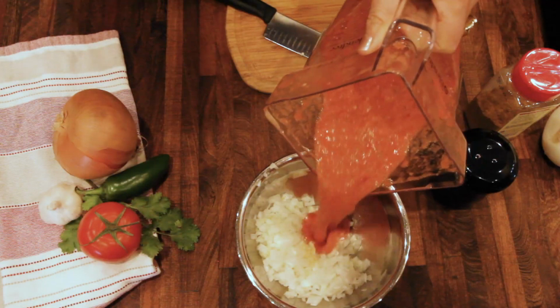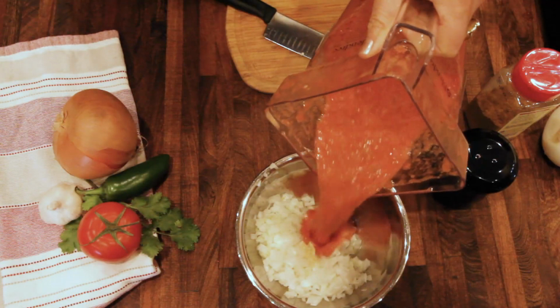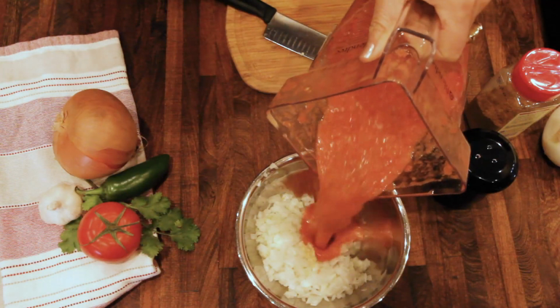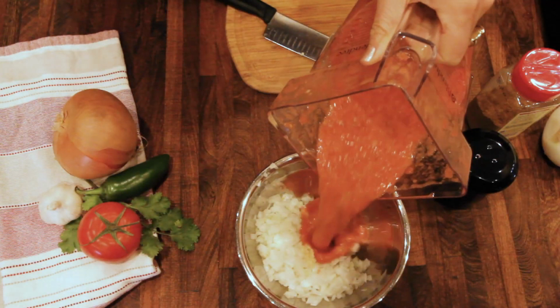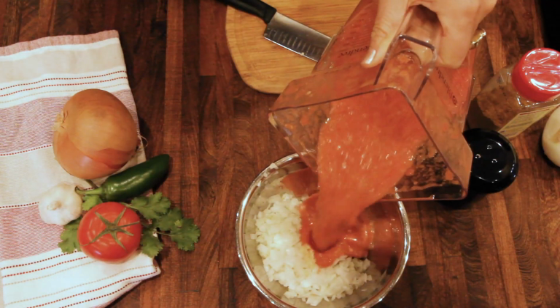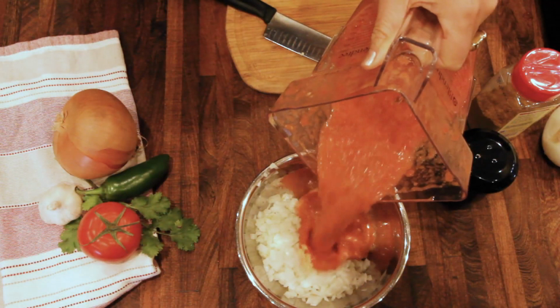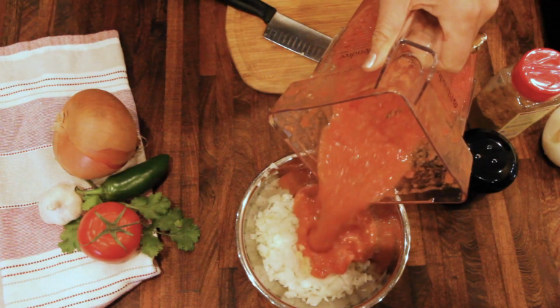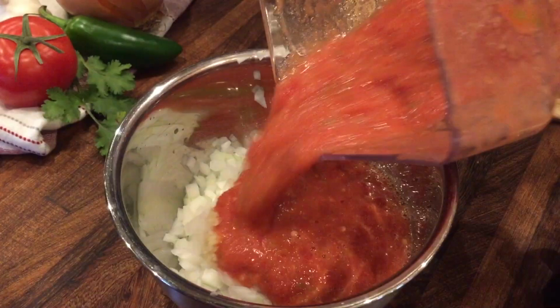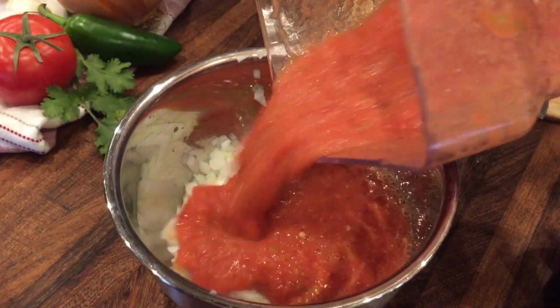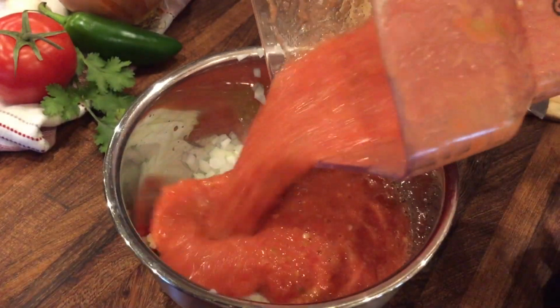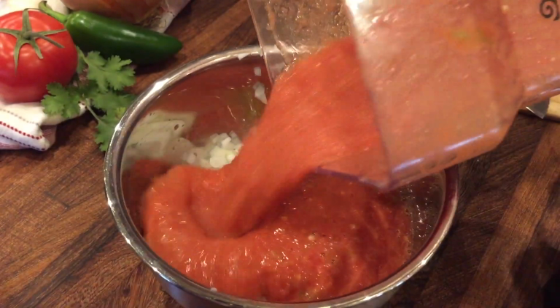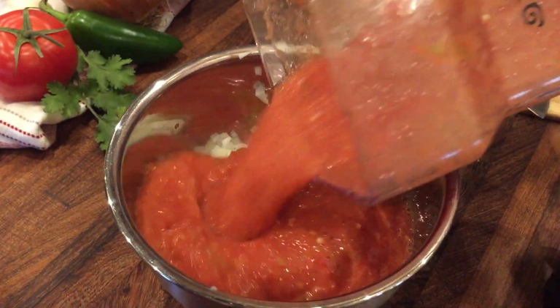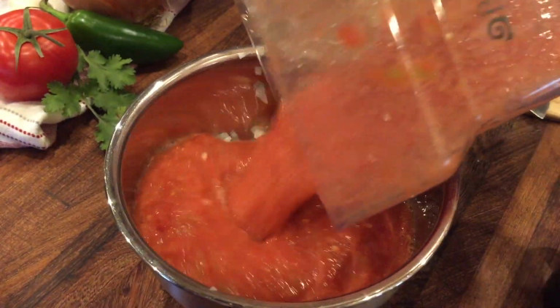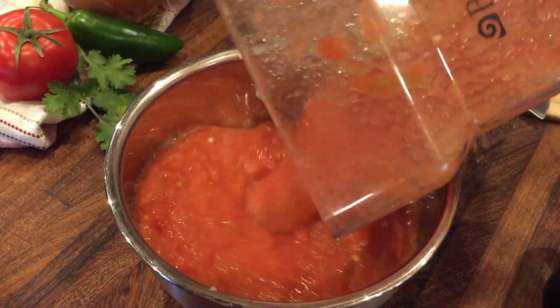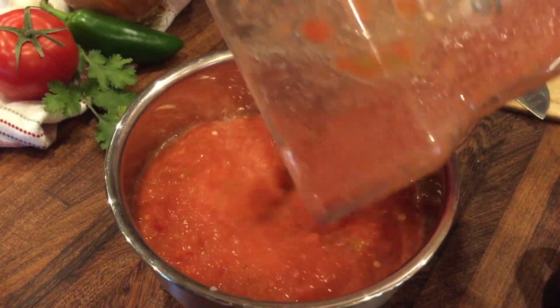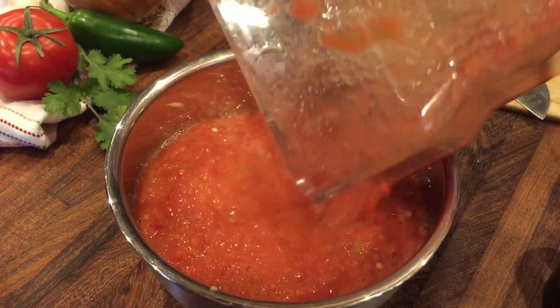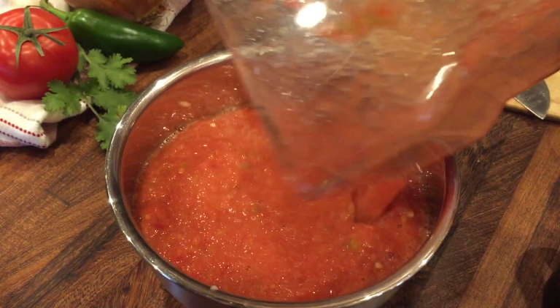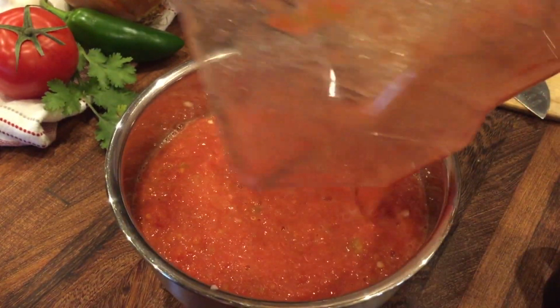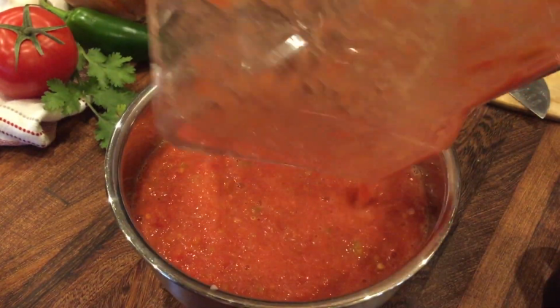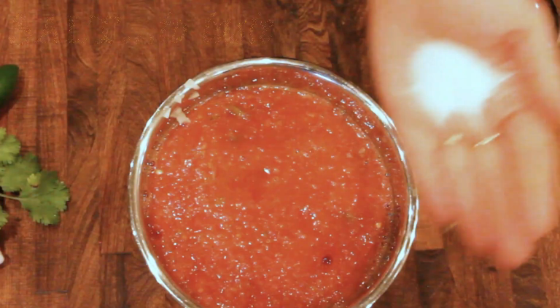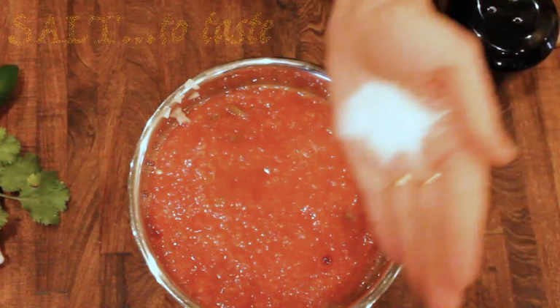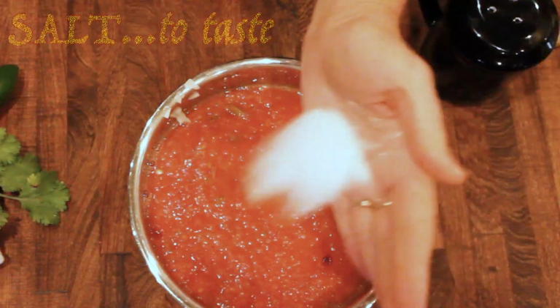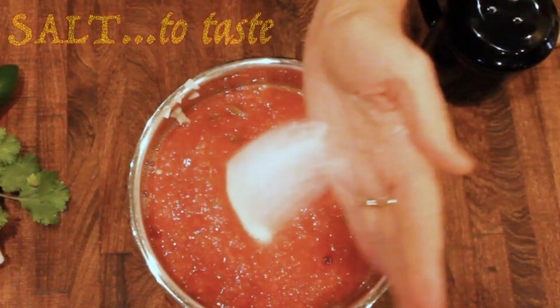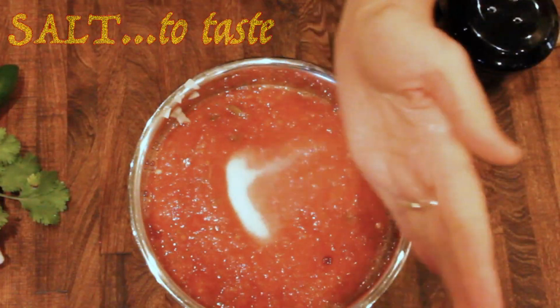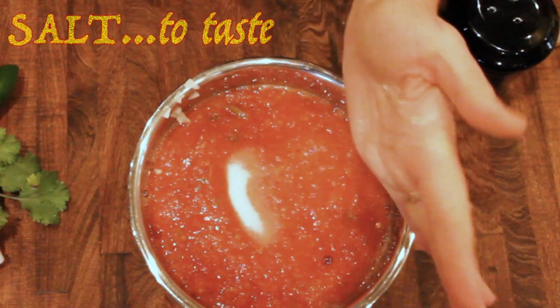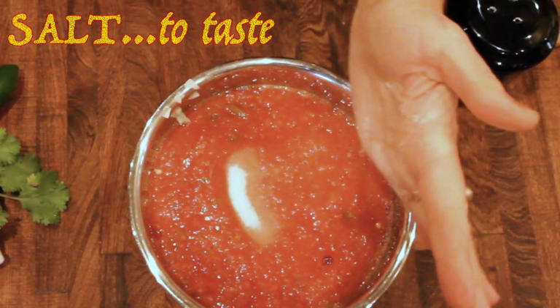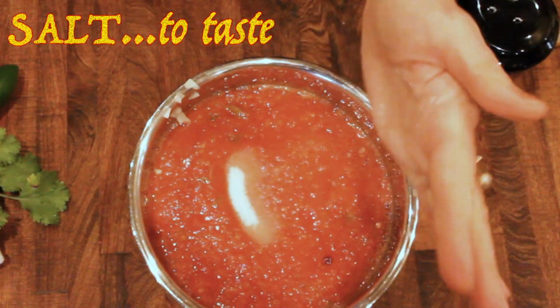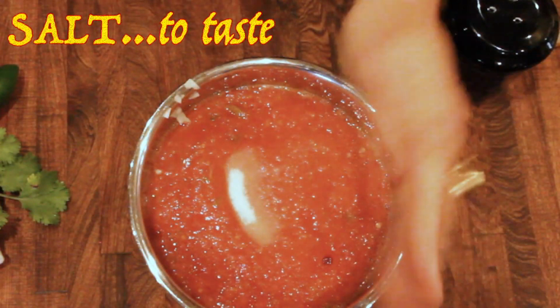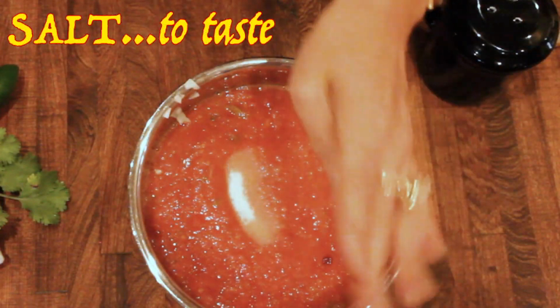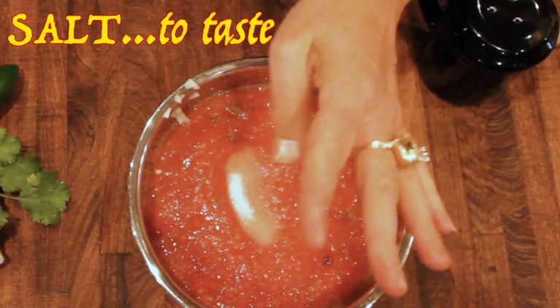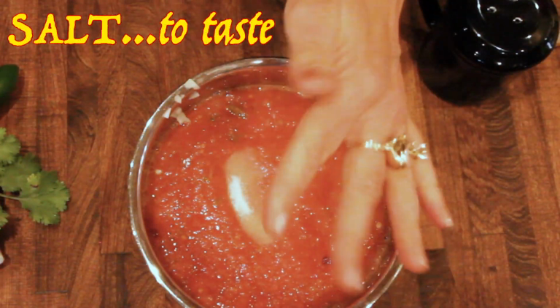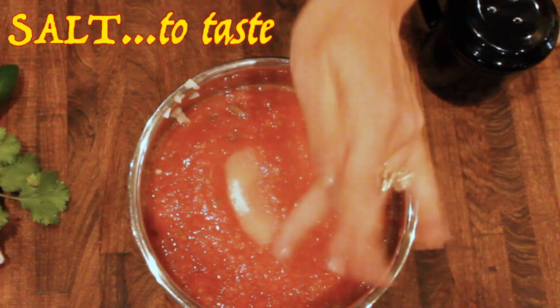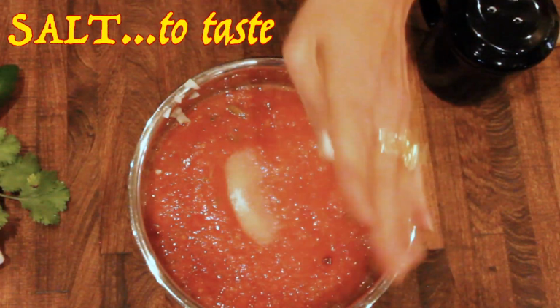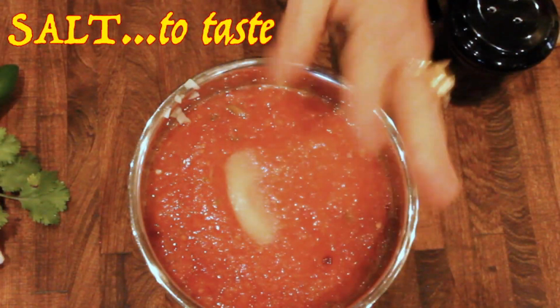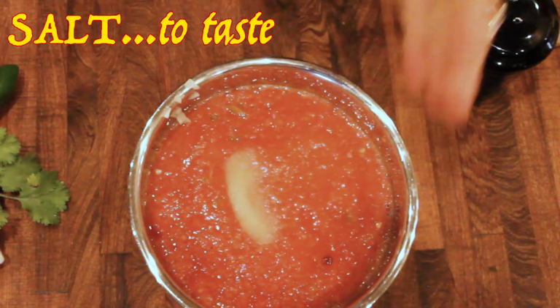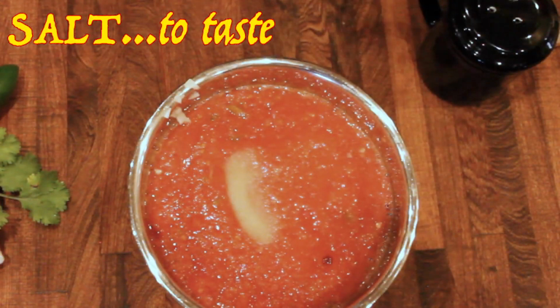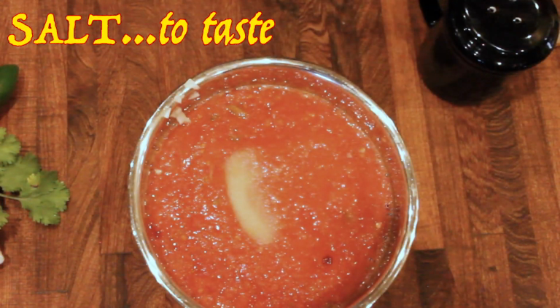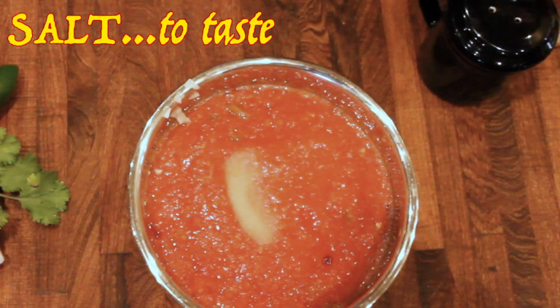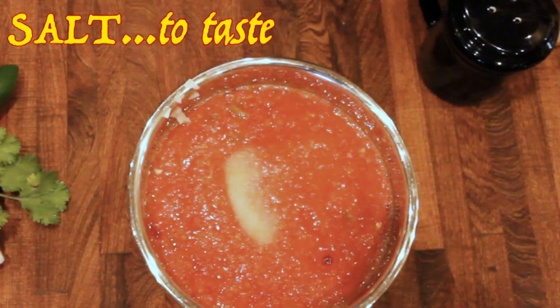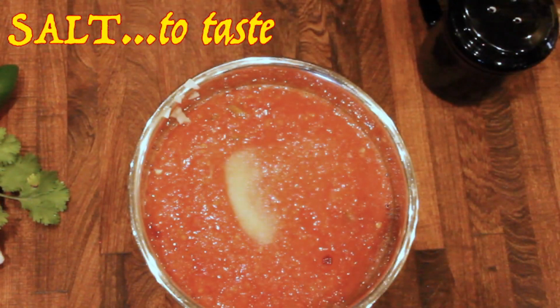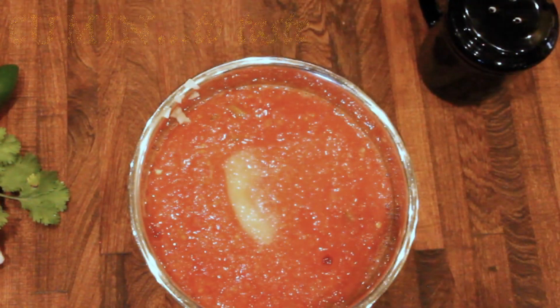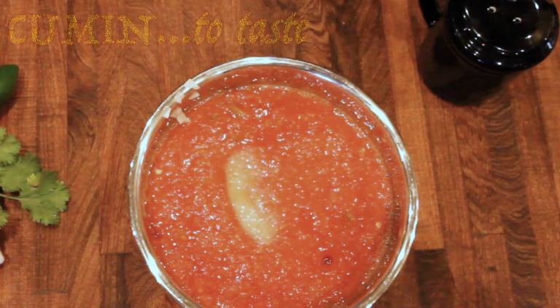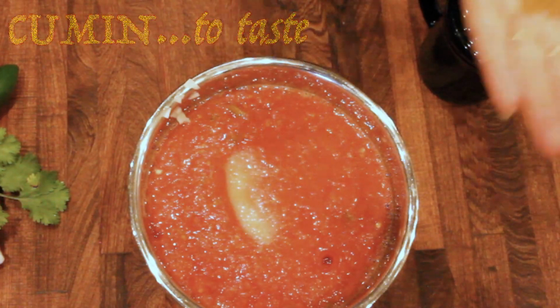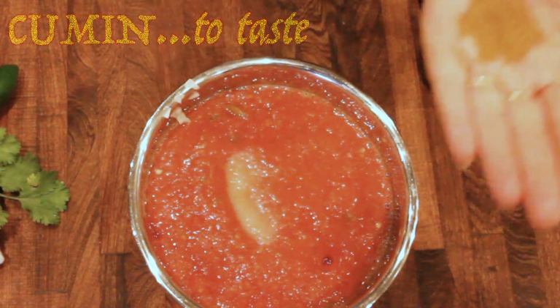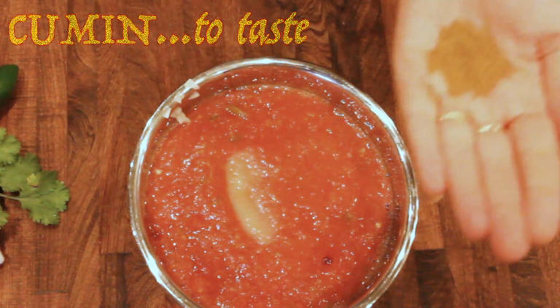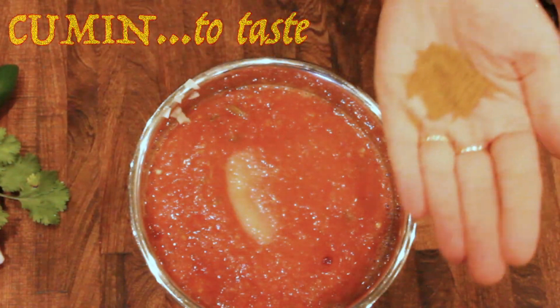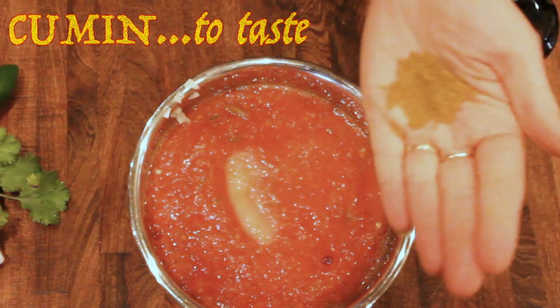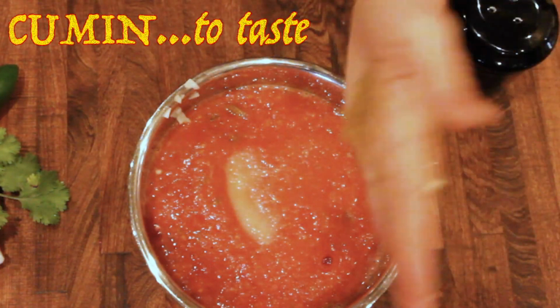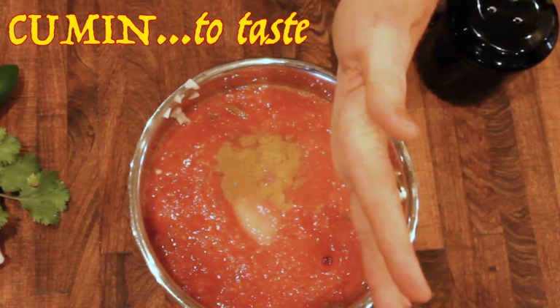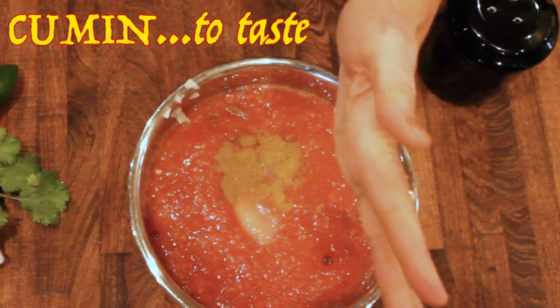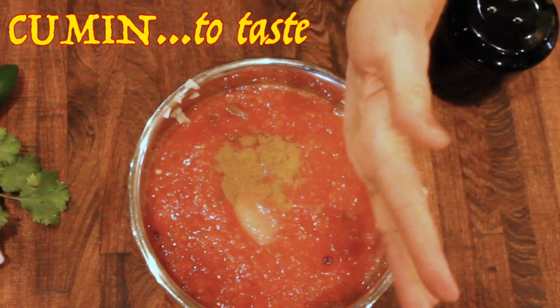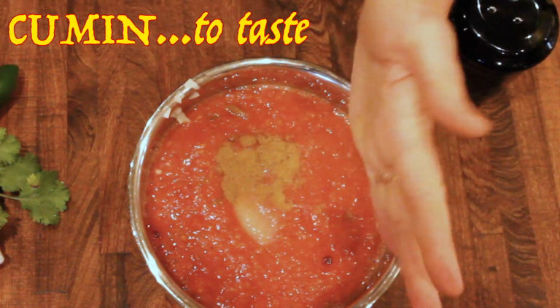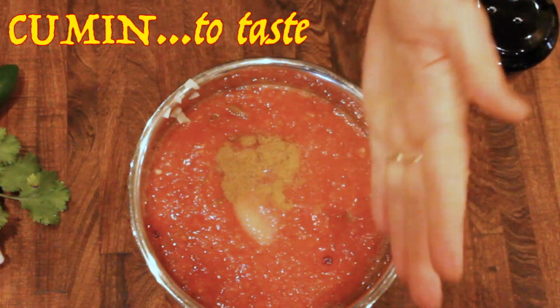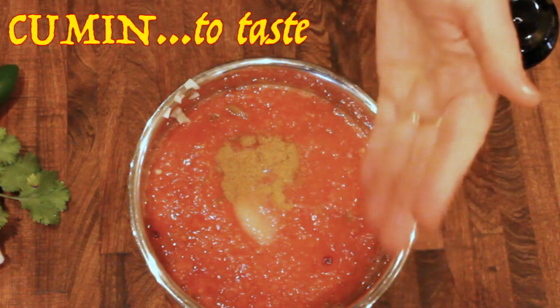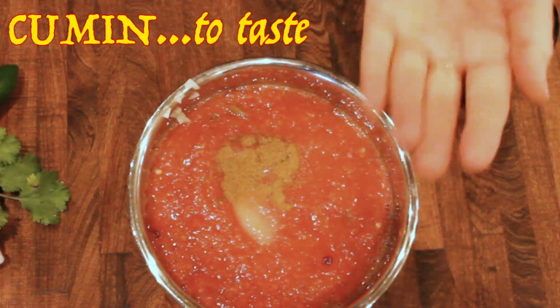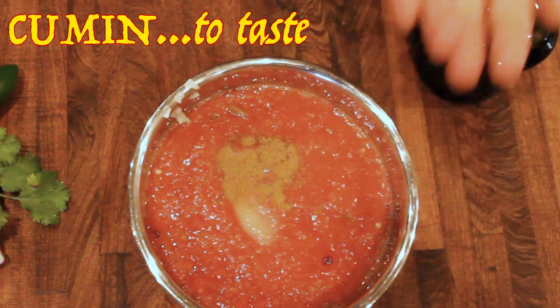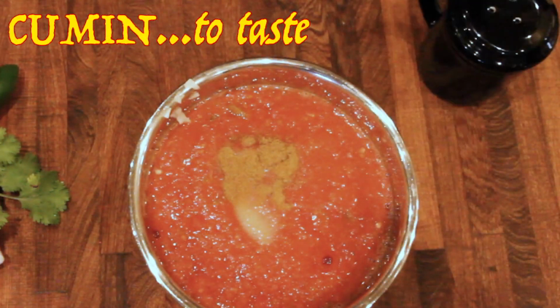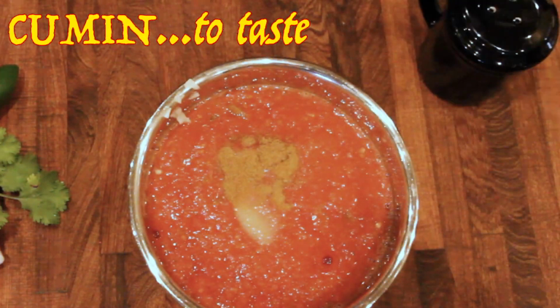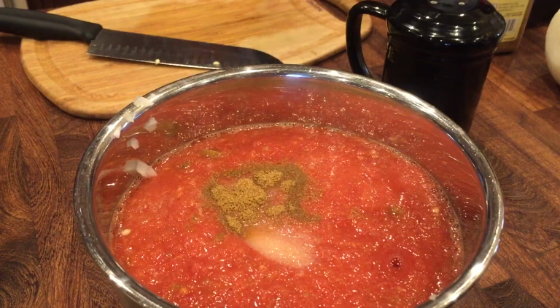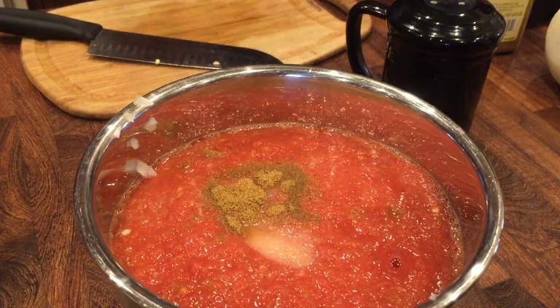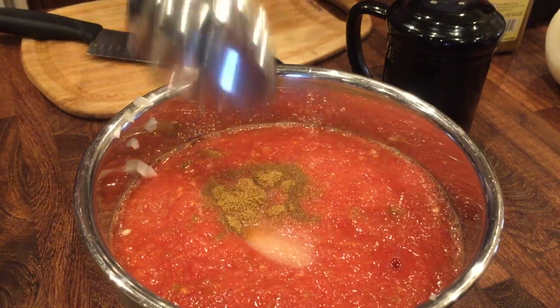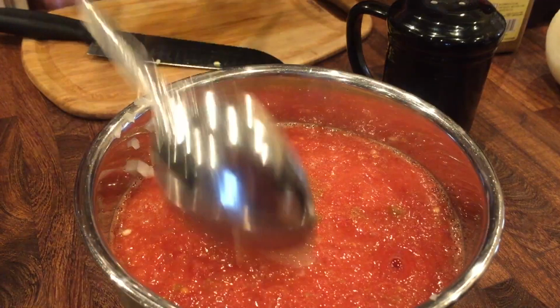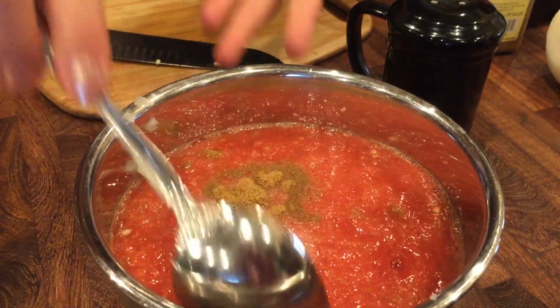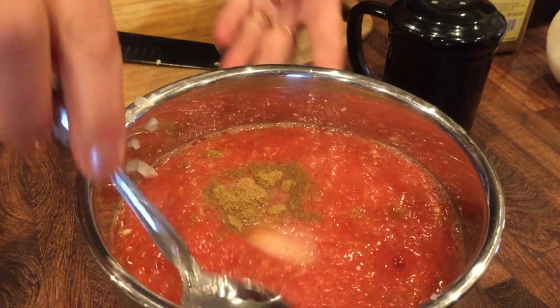I'm just going to run it so that the jalapeño gets broken up. Don't want it to get too foamy. Adding about a teaspoon of salt and about a half a teaspoon of cumin.